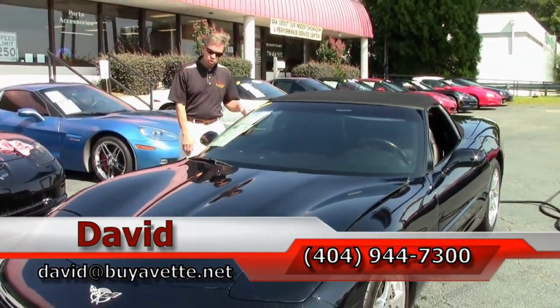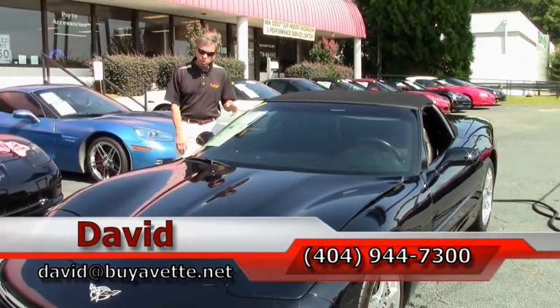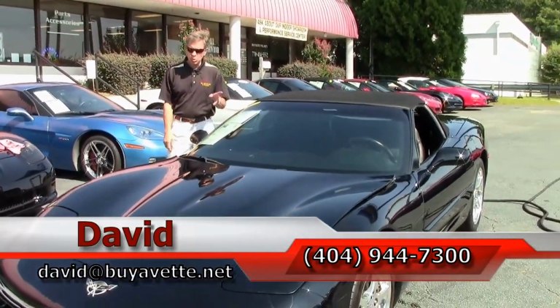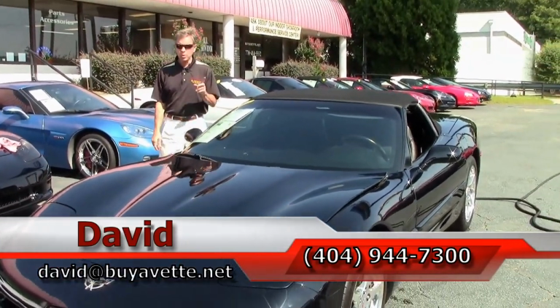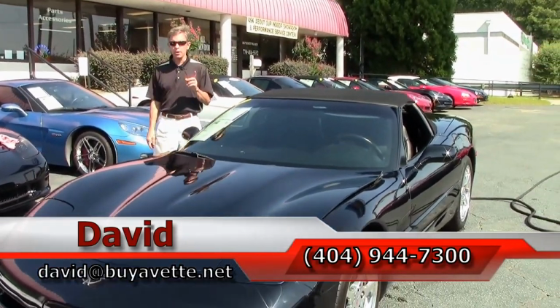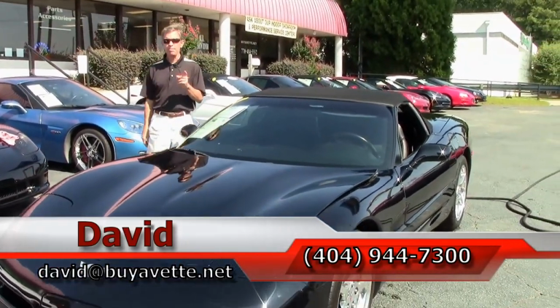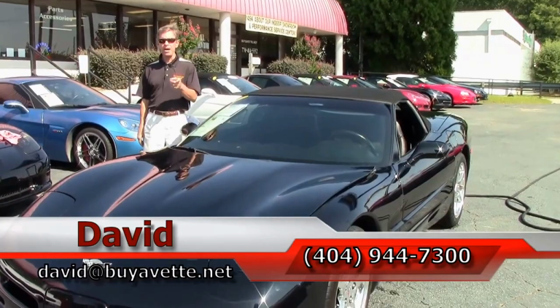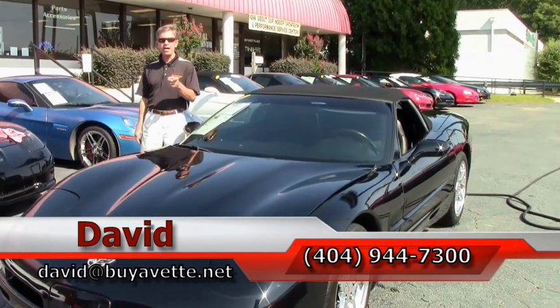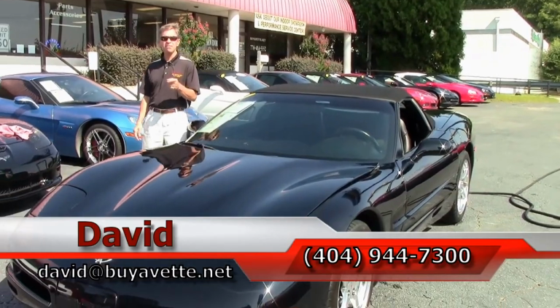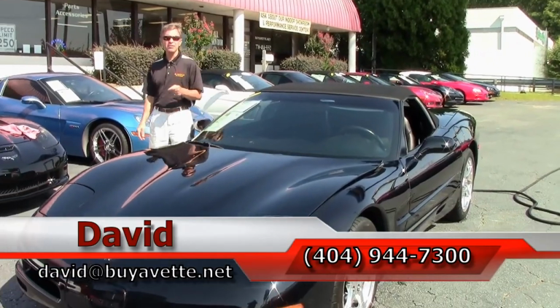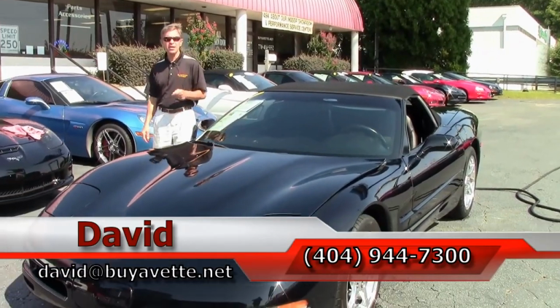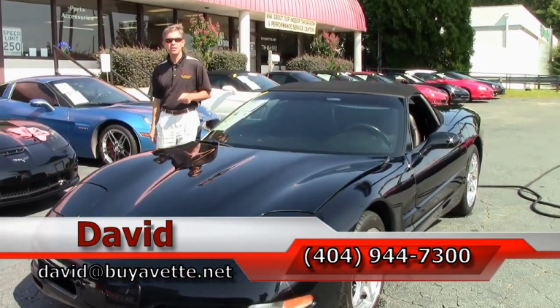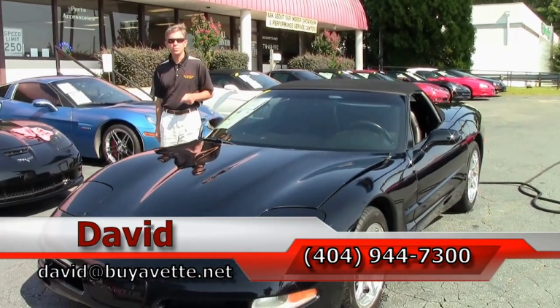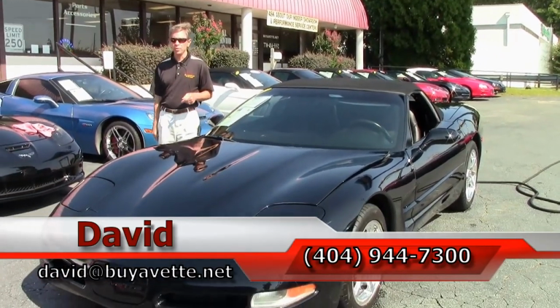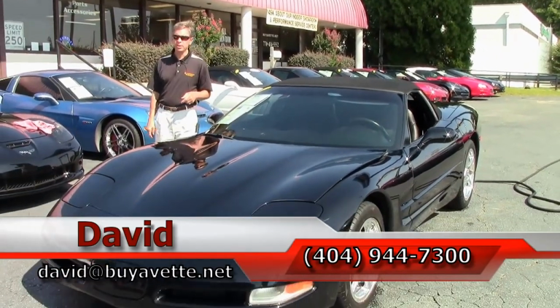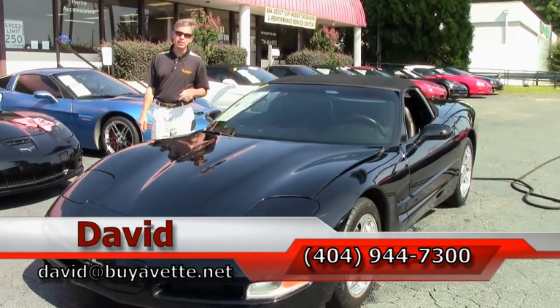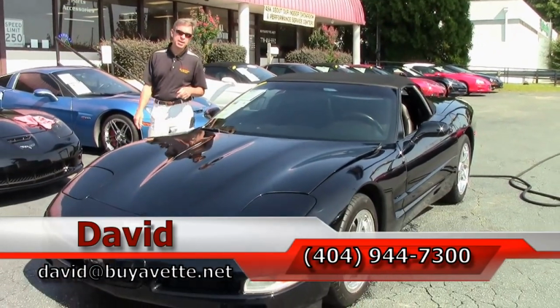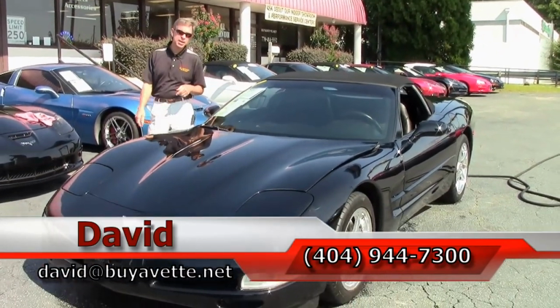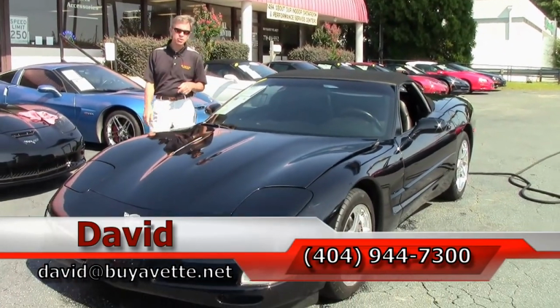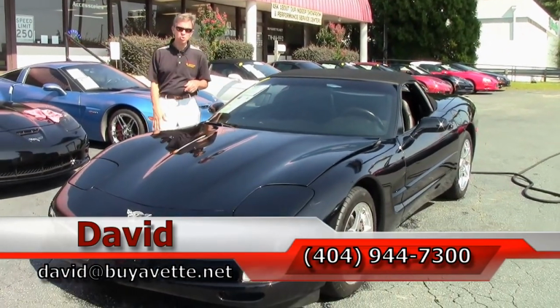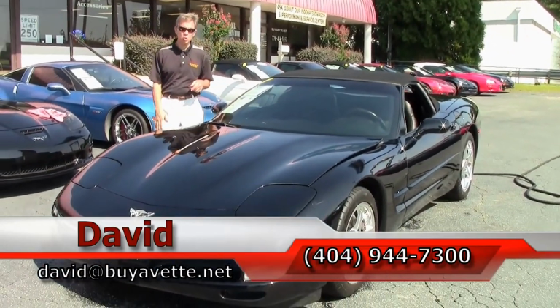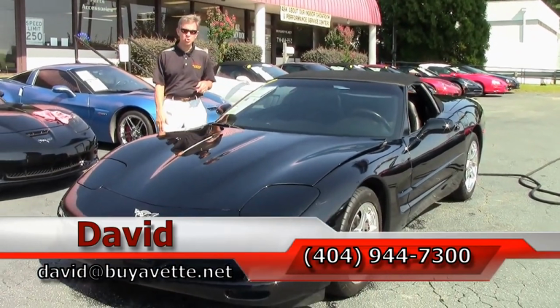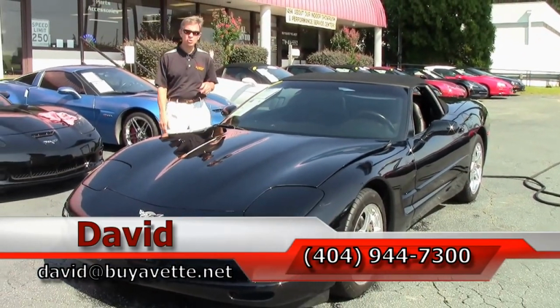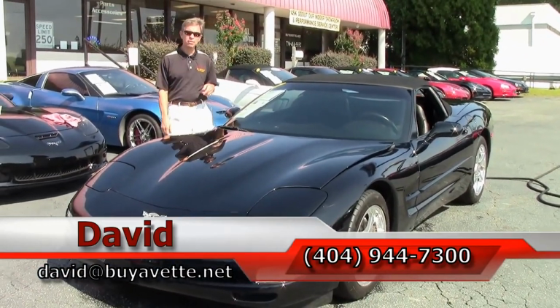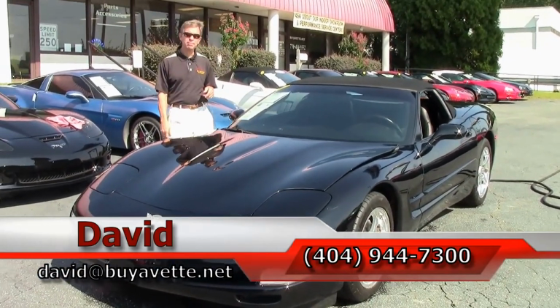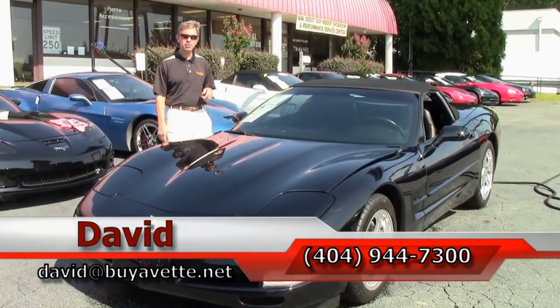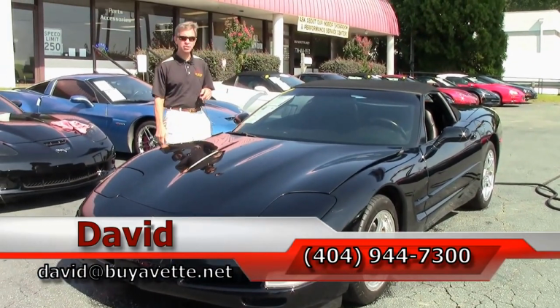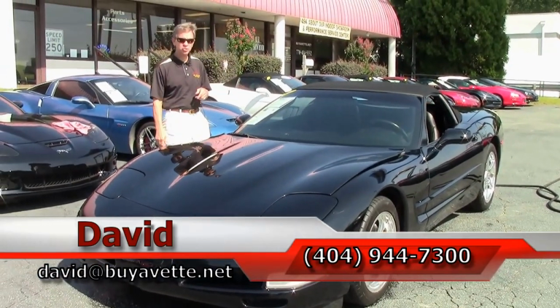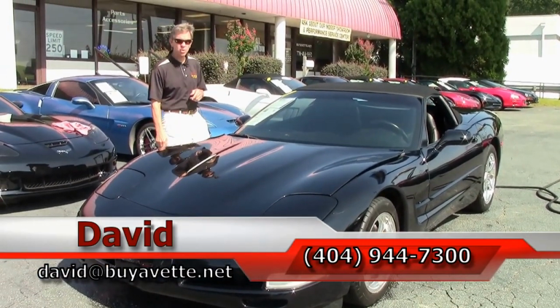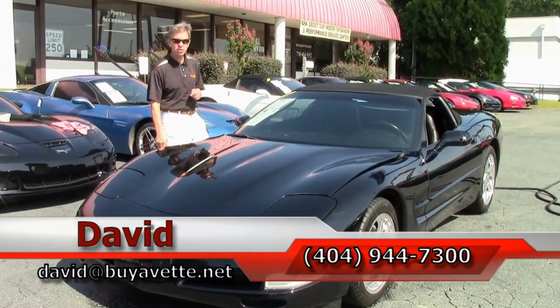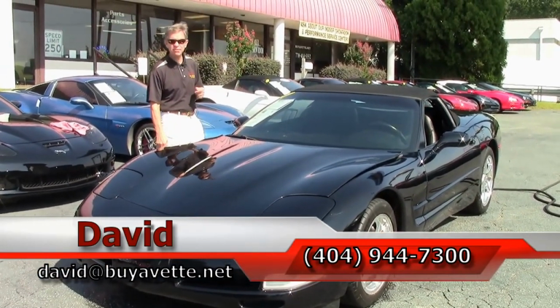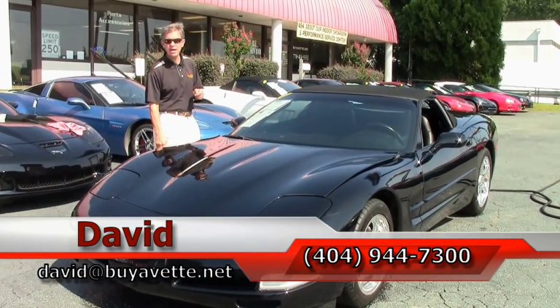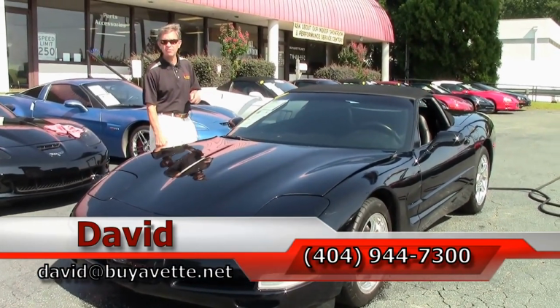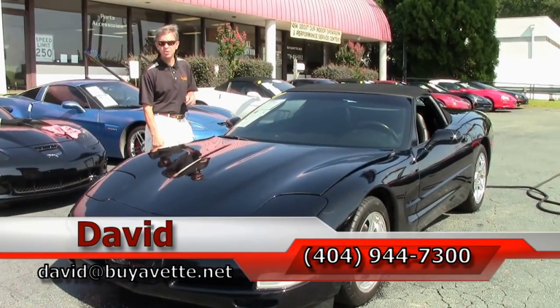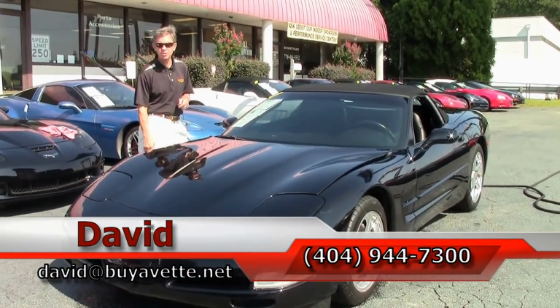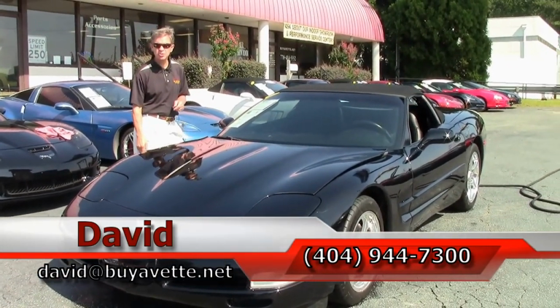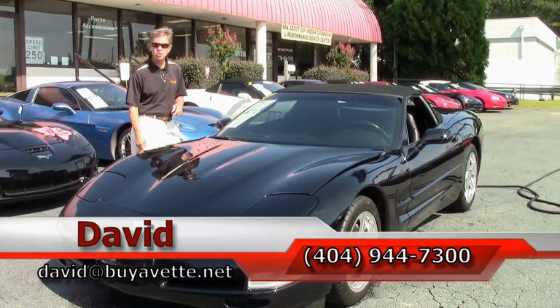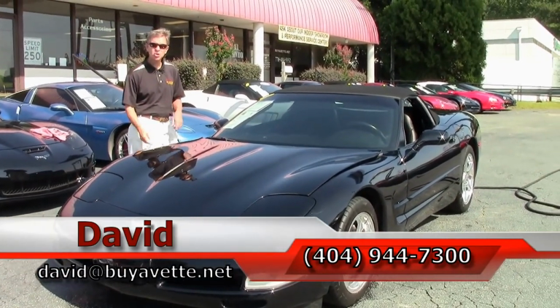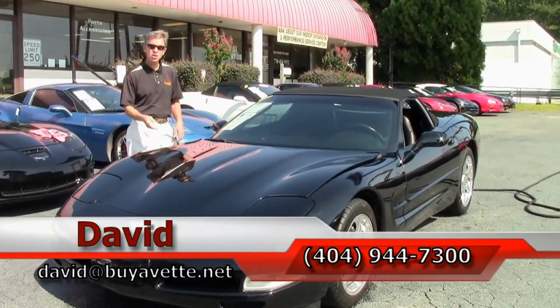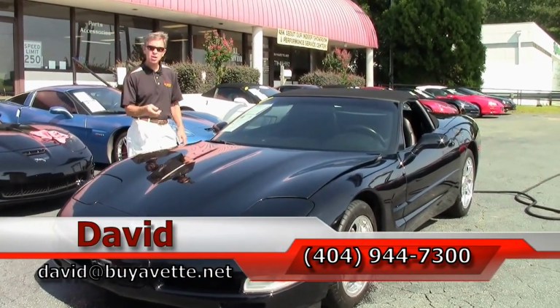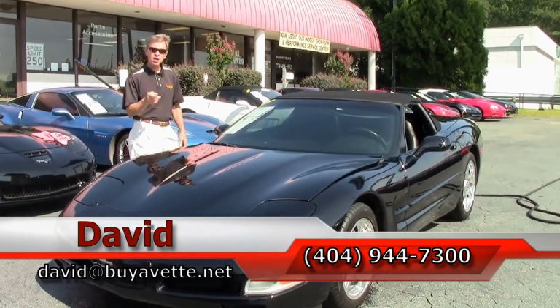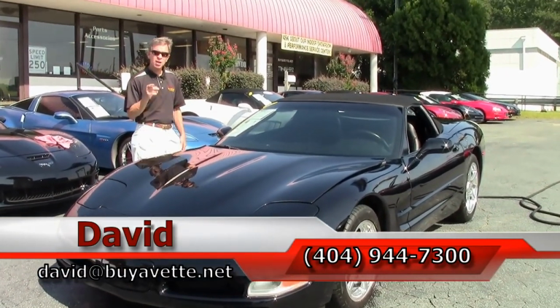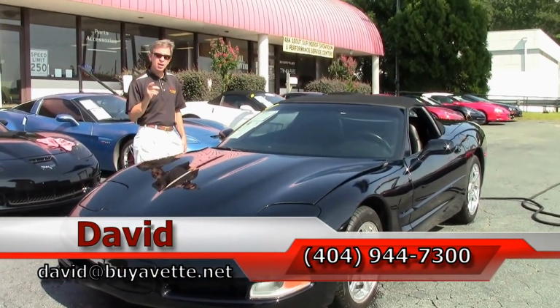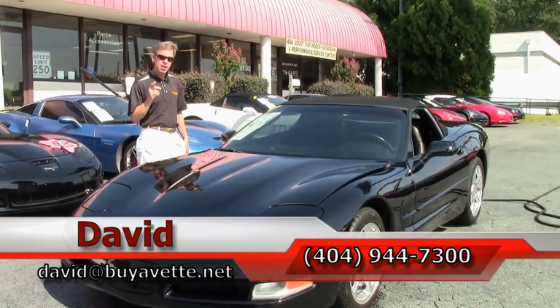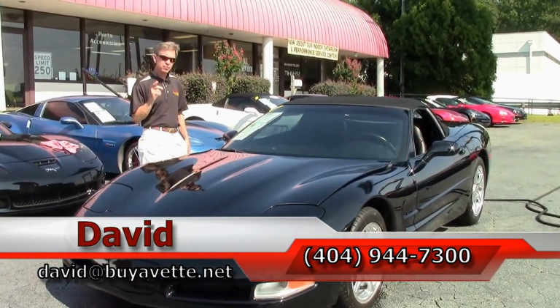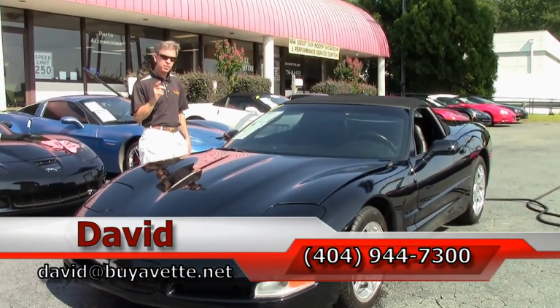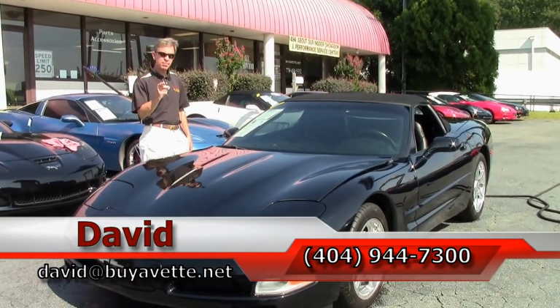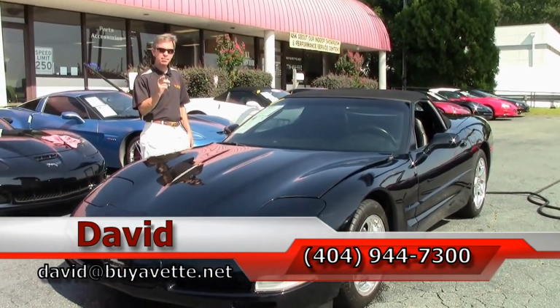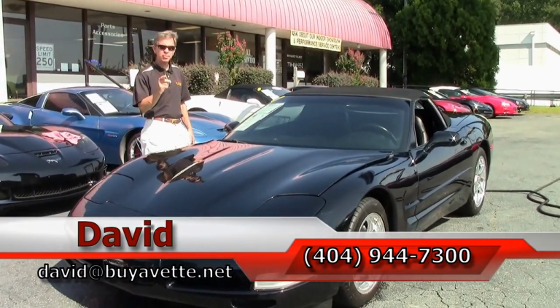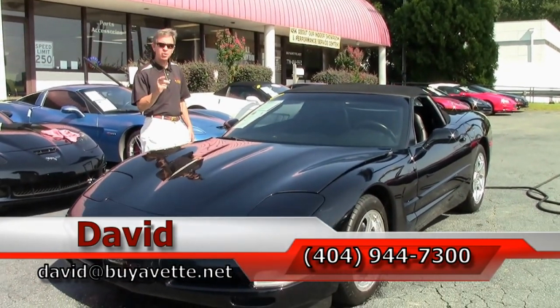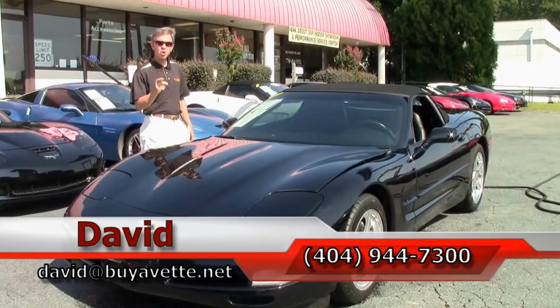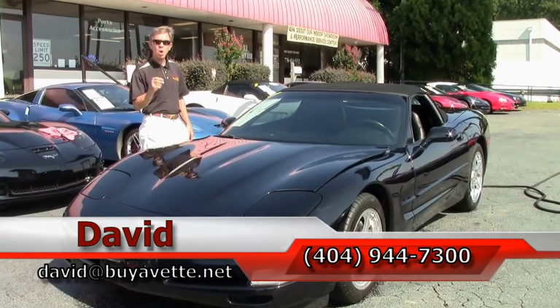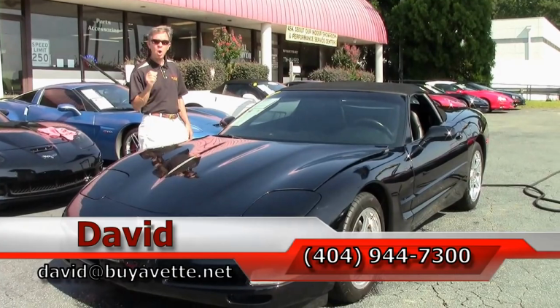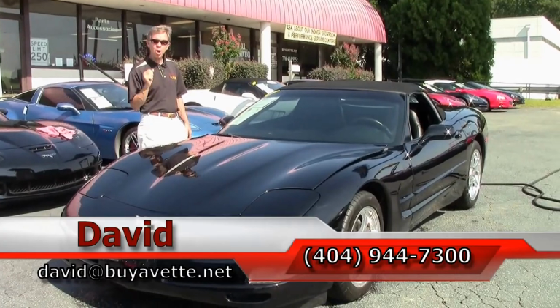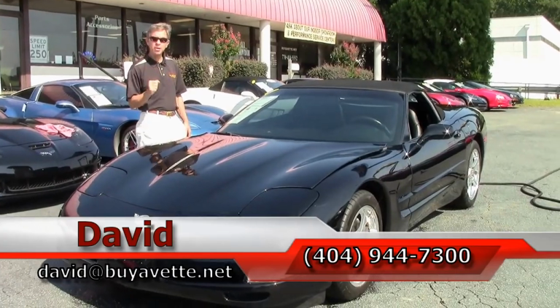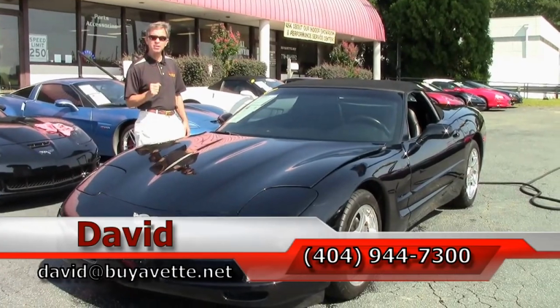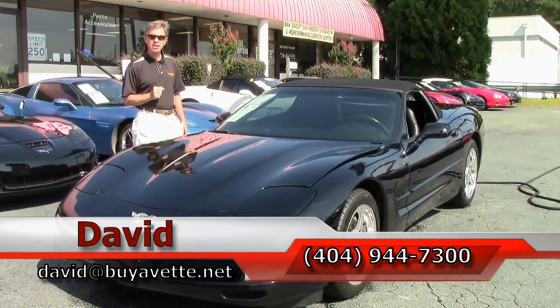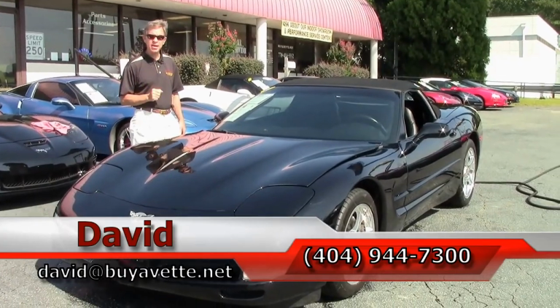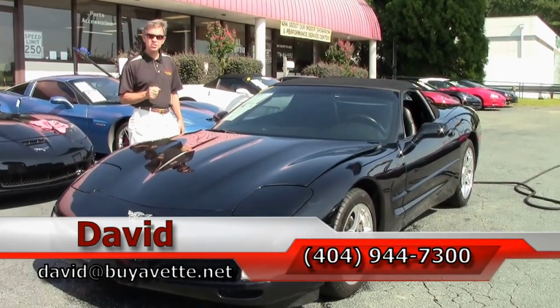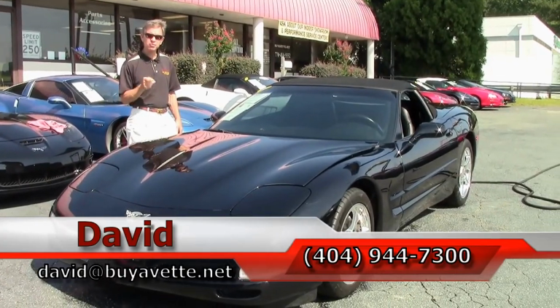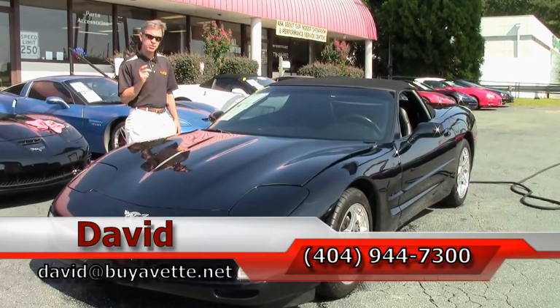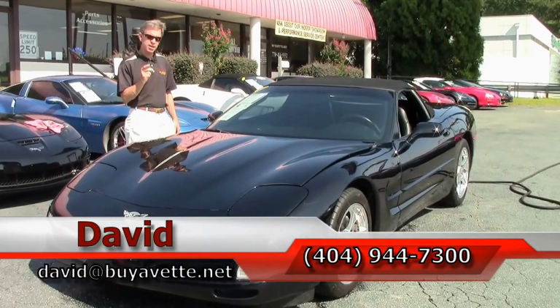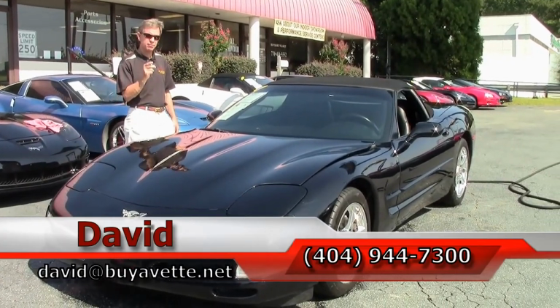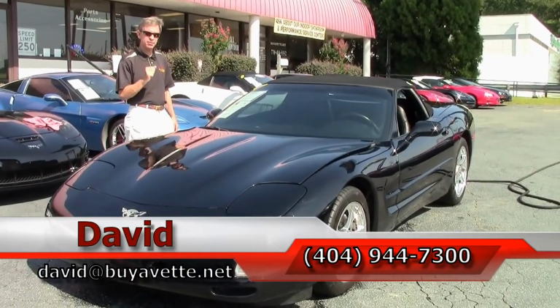We are Buy-A-Vet. We're in Atlanta, Georgia. Been here 25 years. And remember, always ask for David.